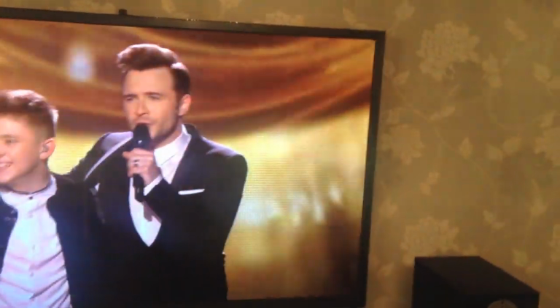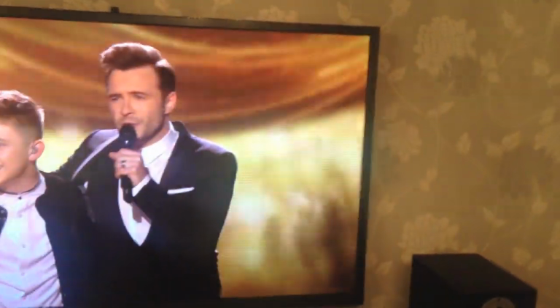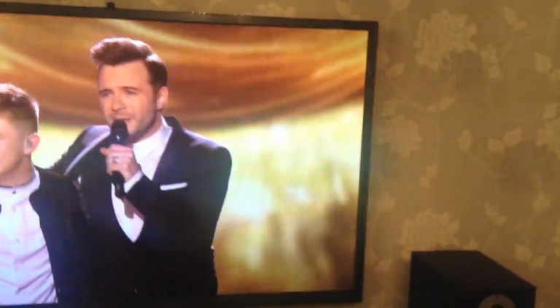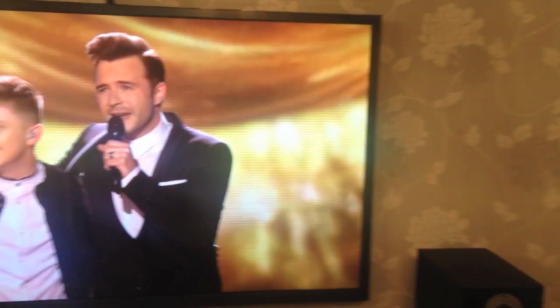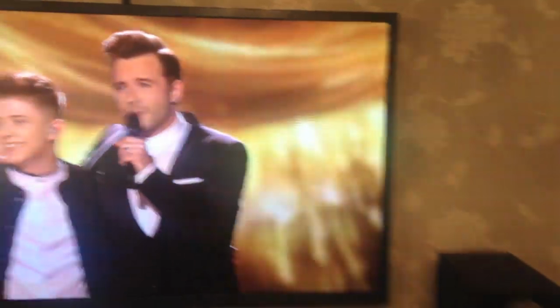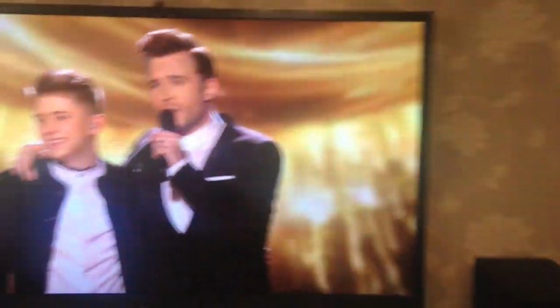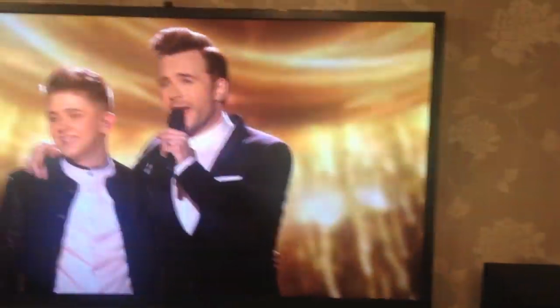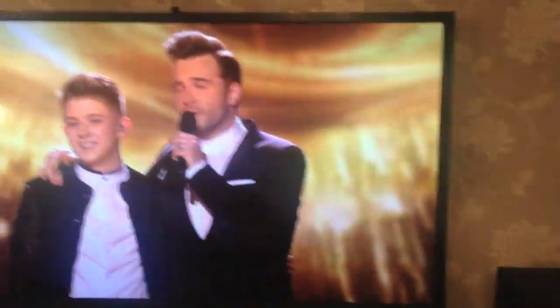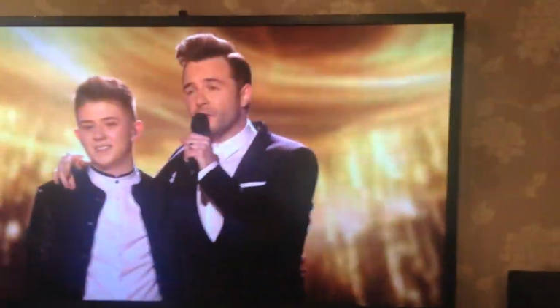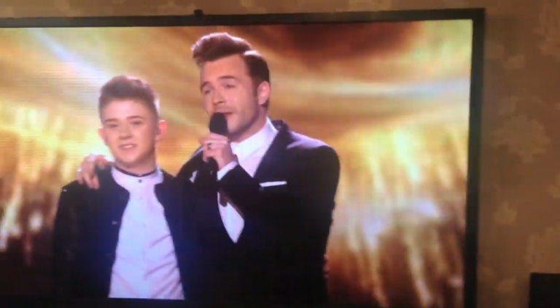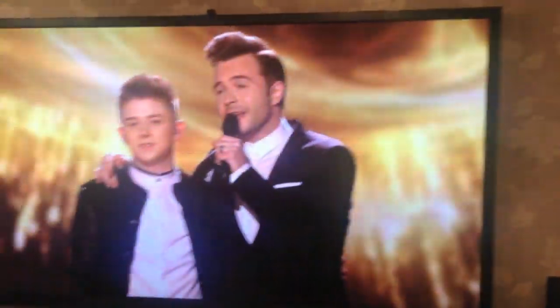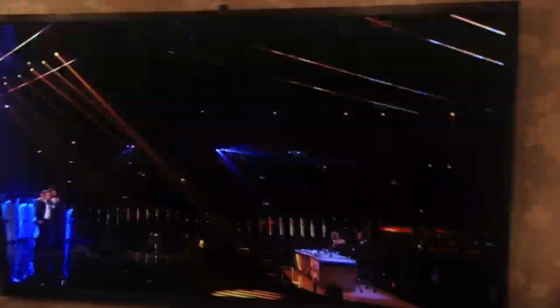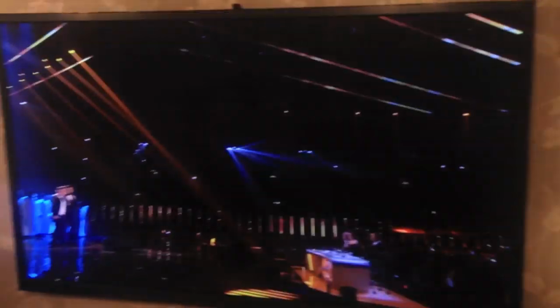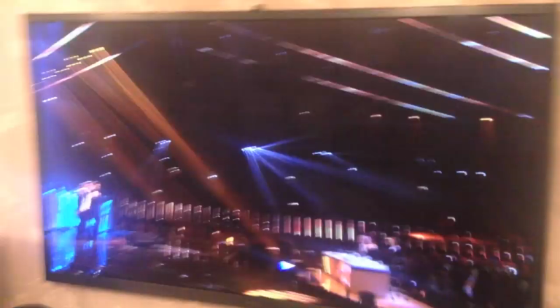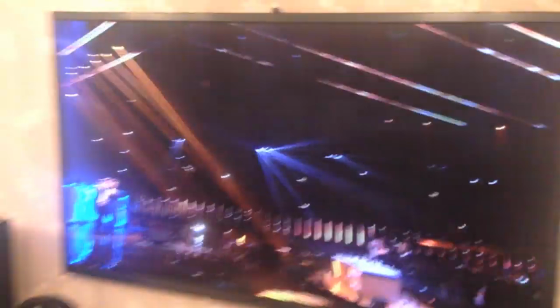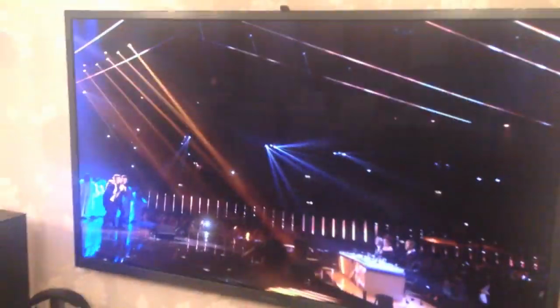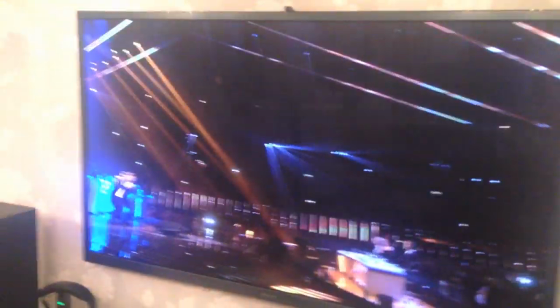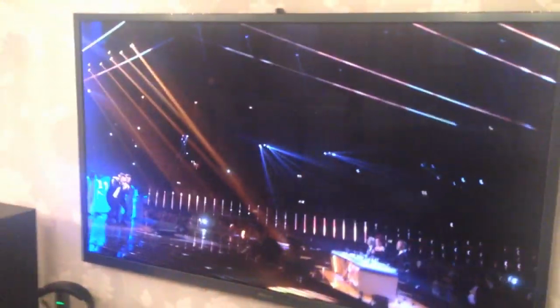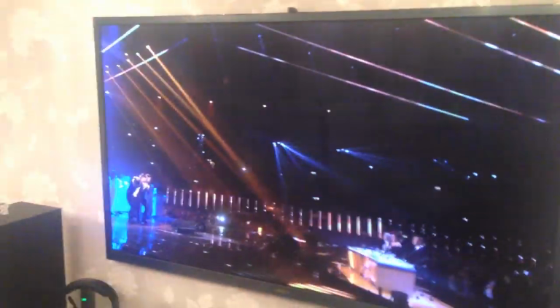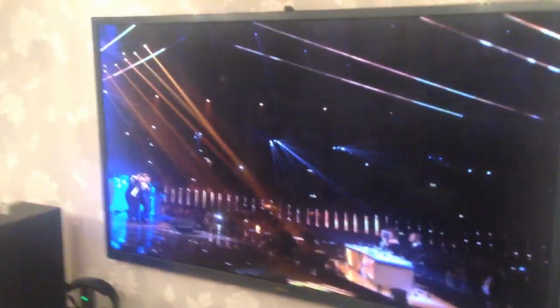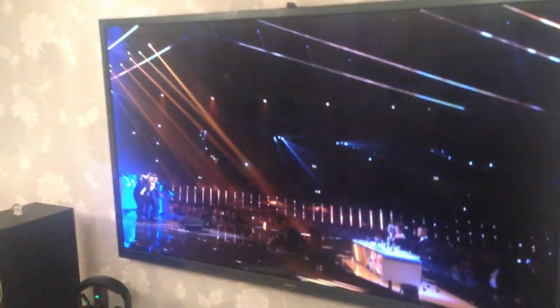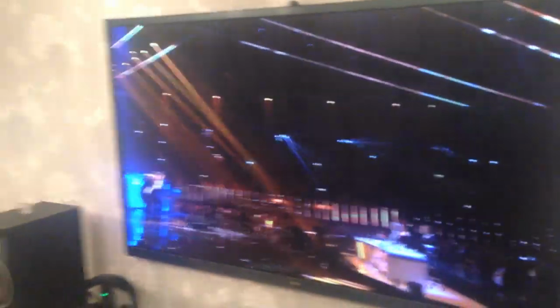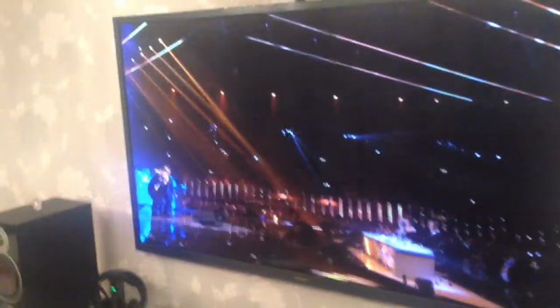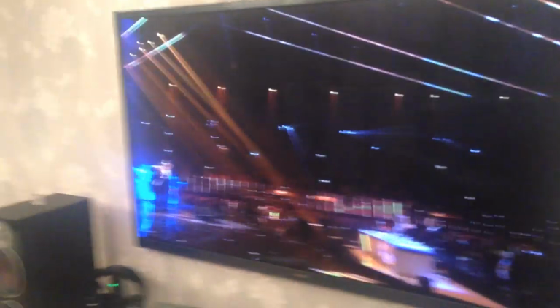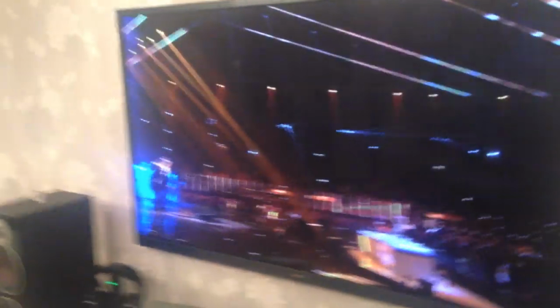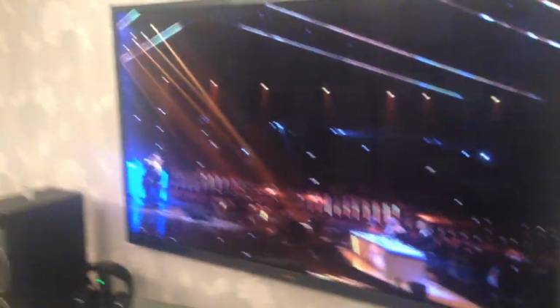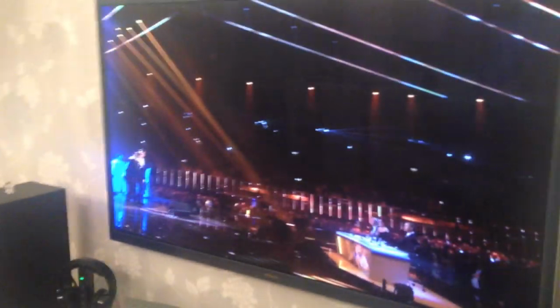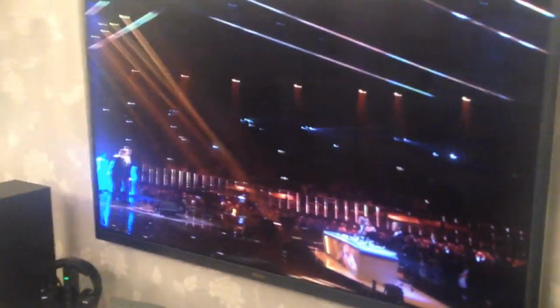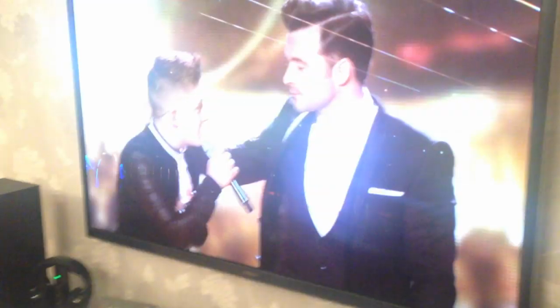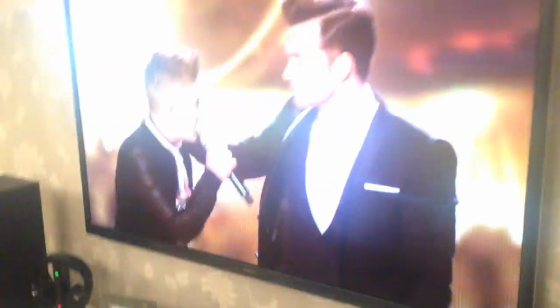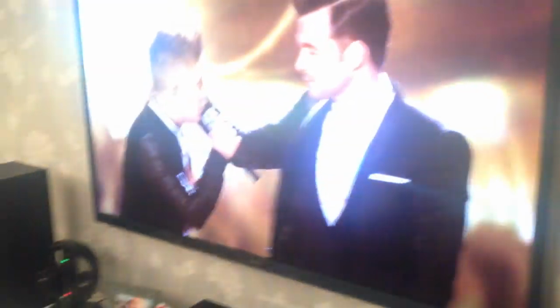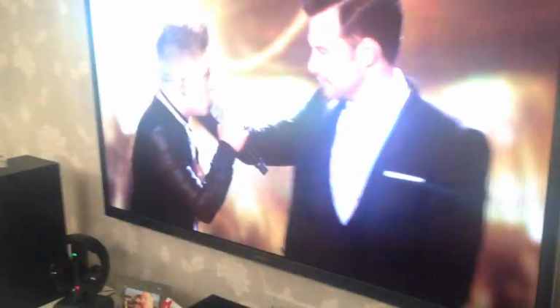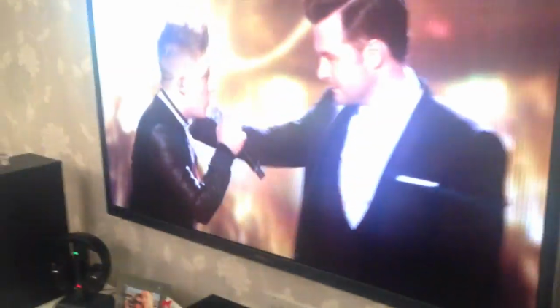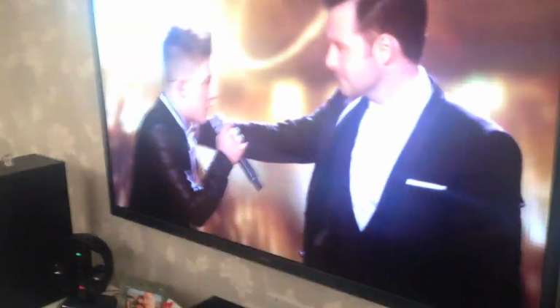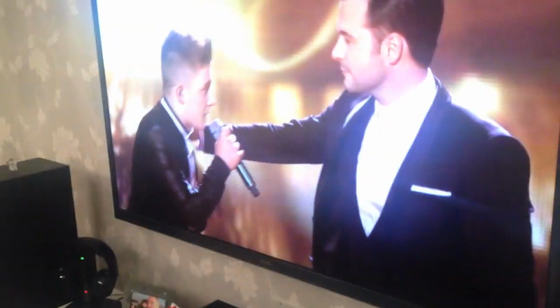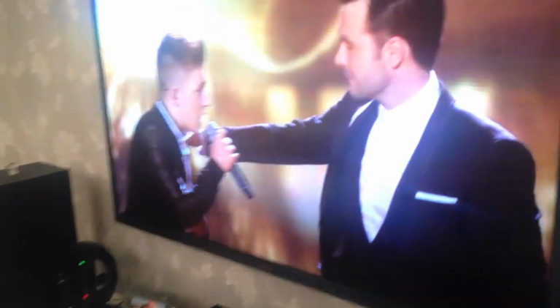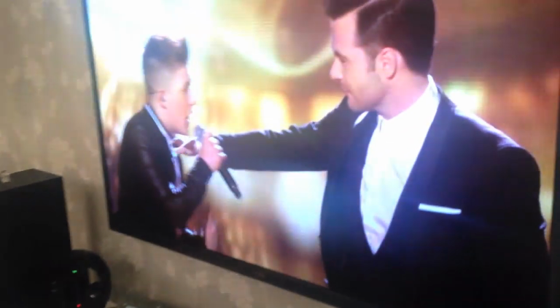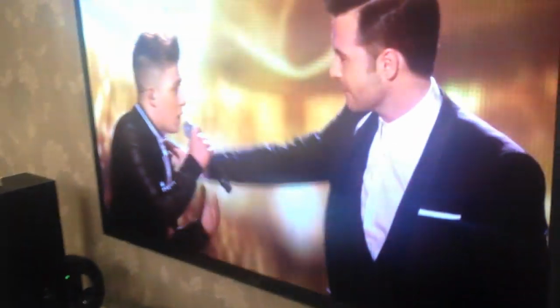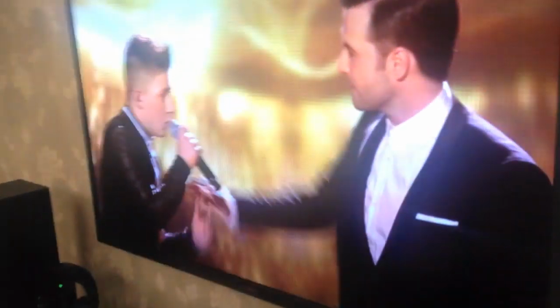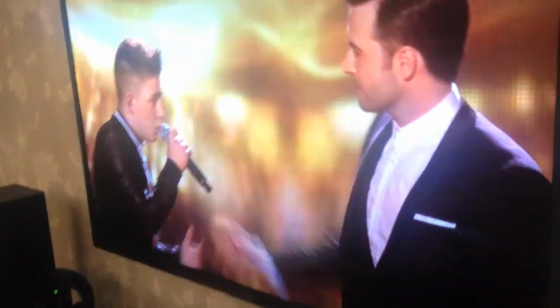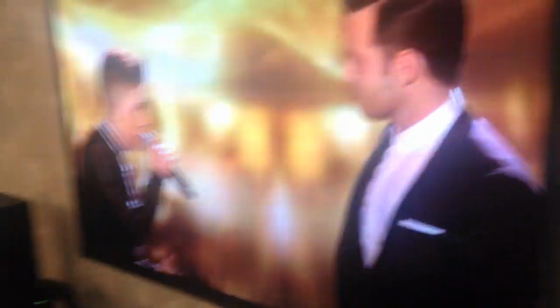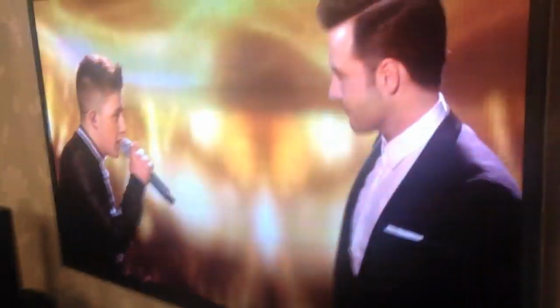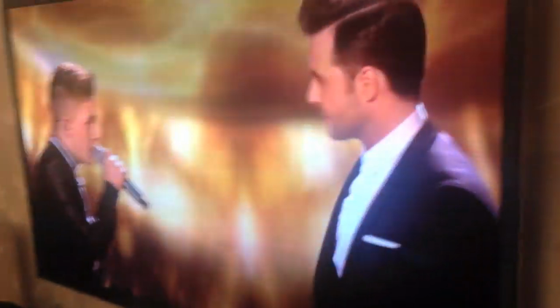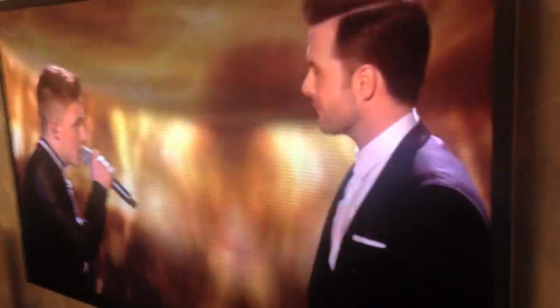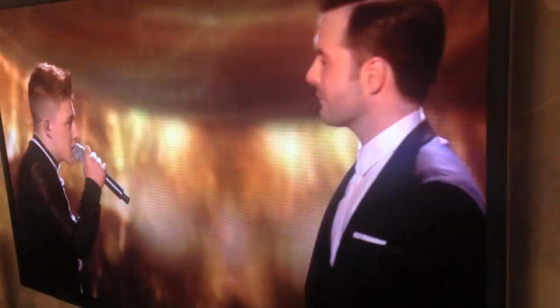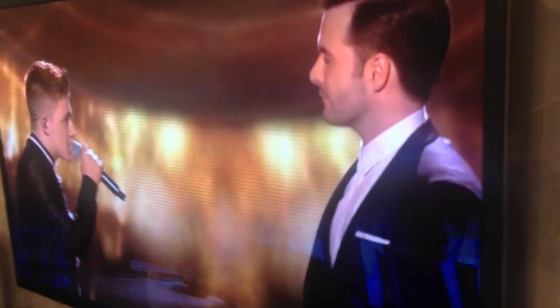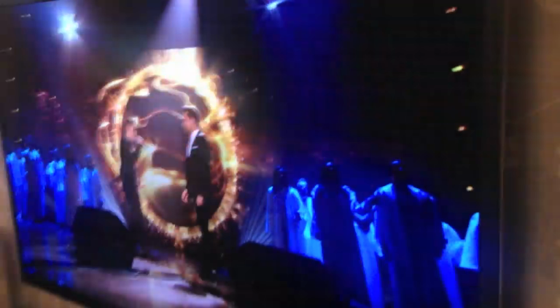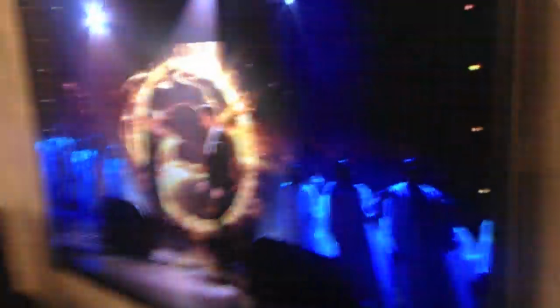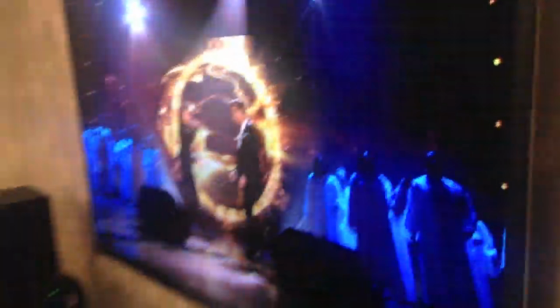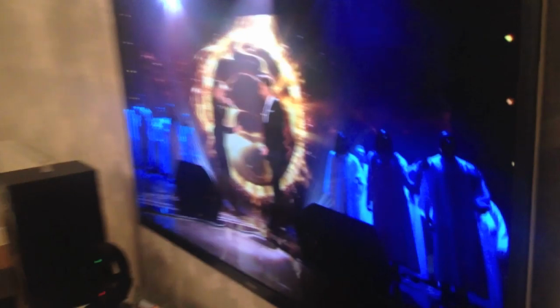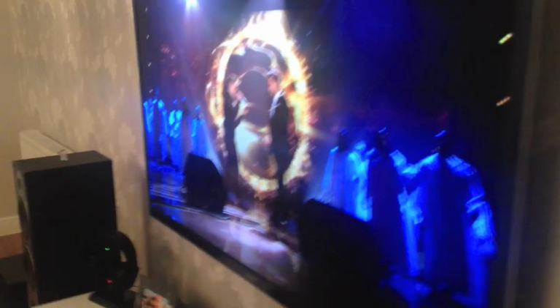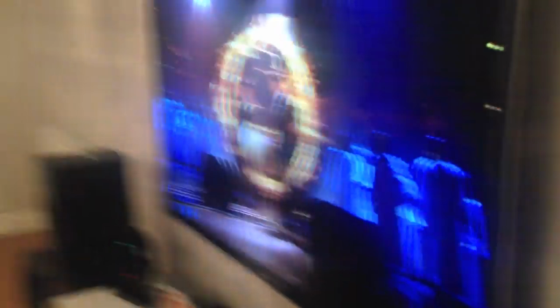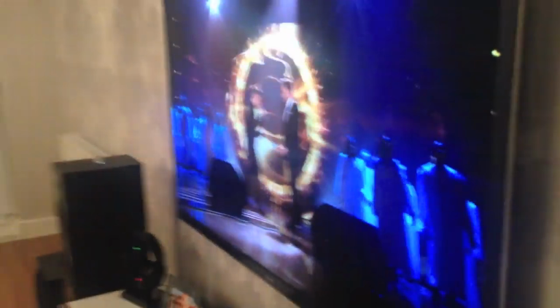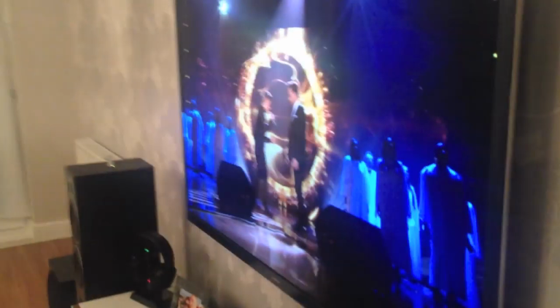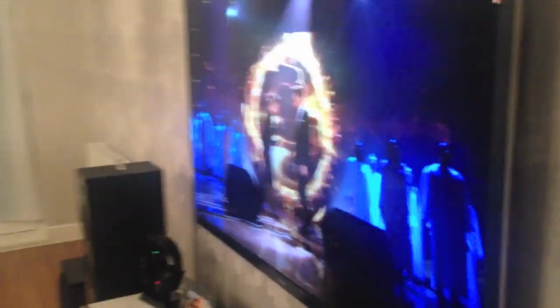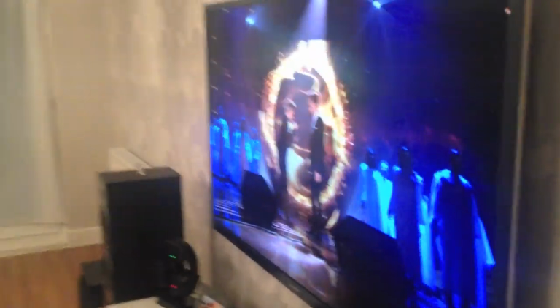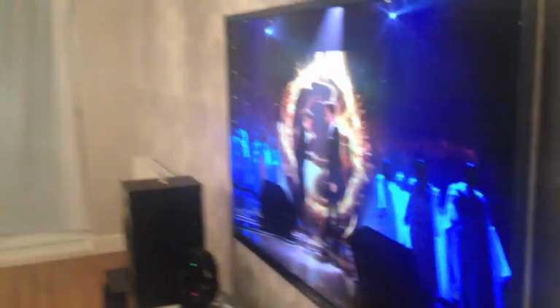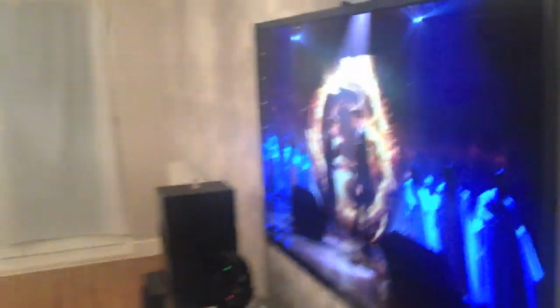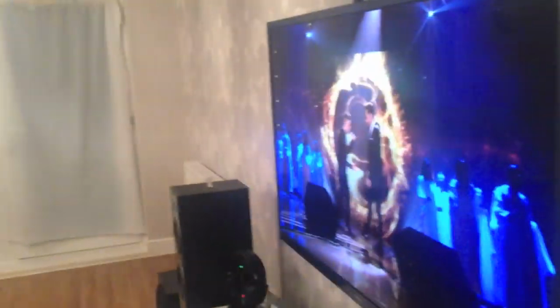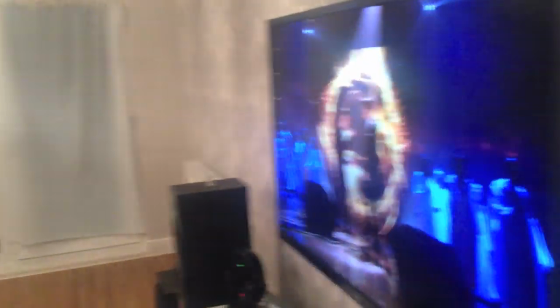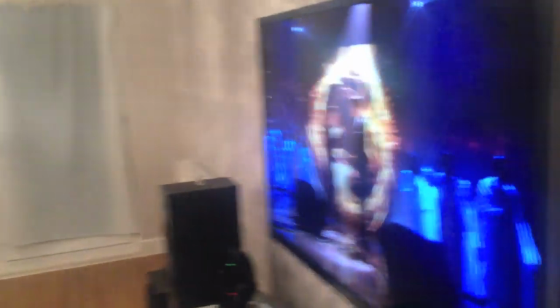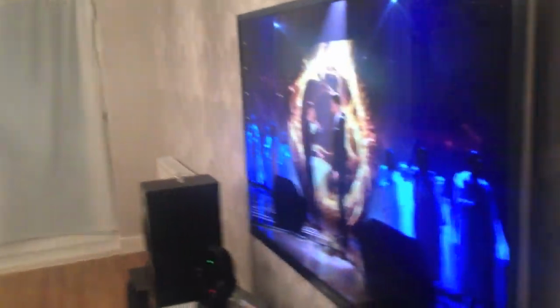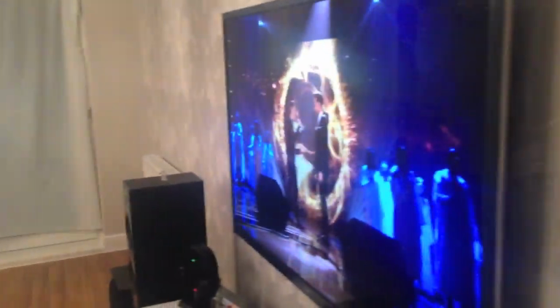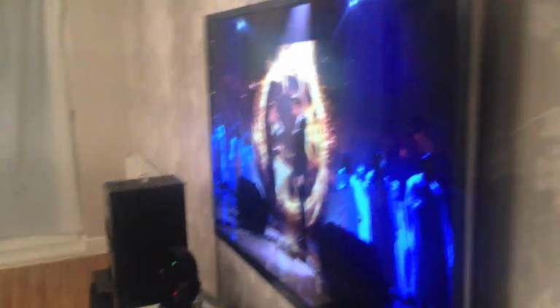While I don't think it's a major issue, most importantly the horizontal viewing angles are perfect.